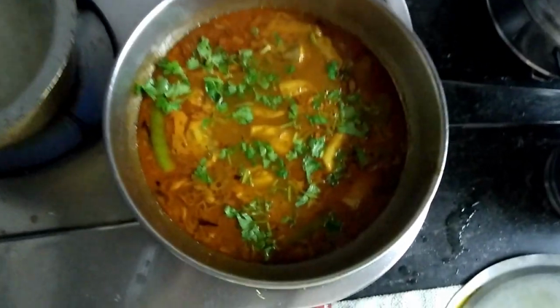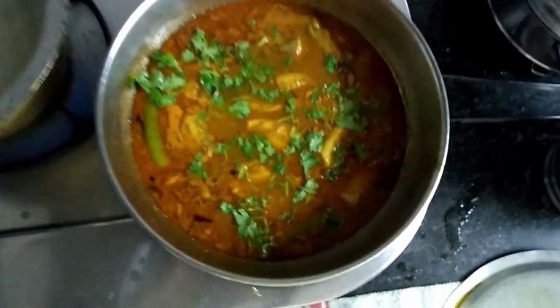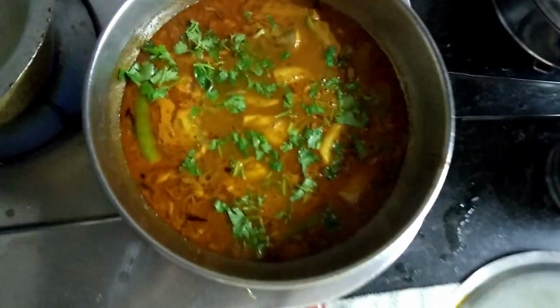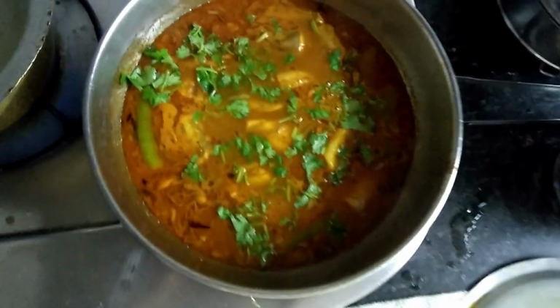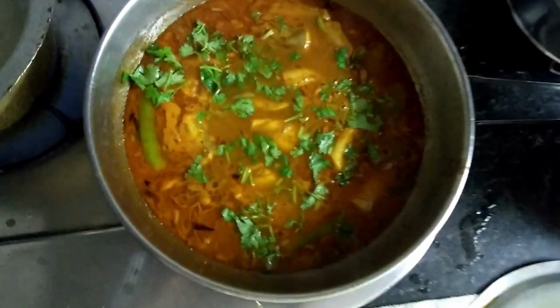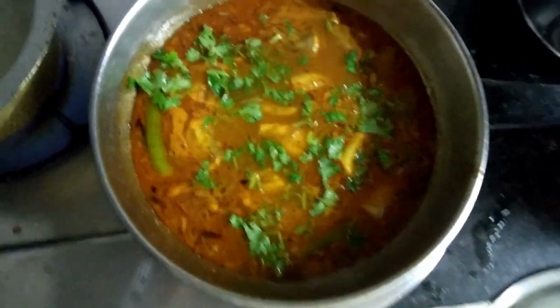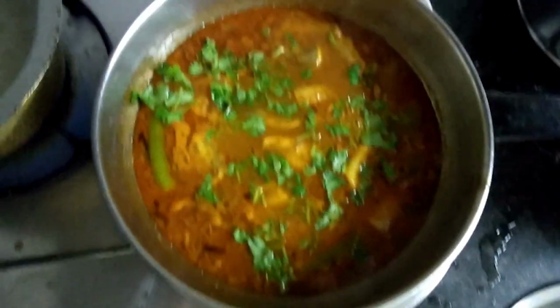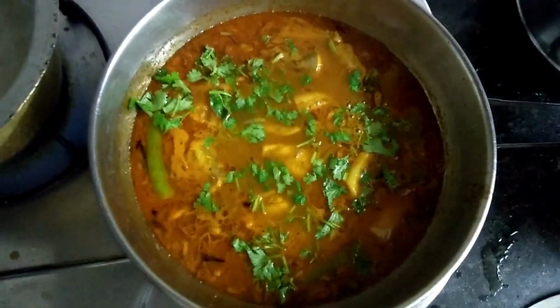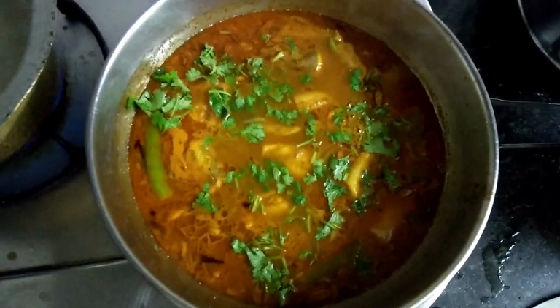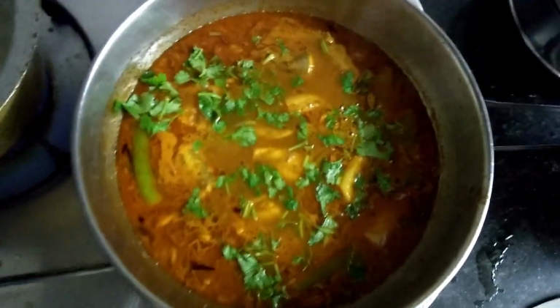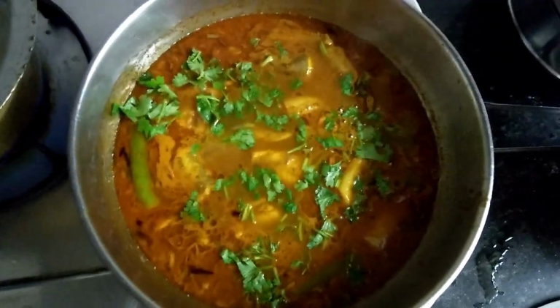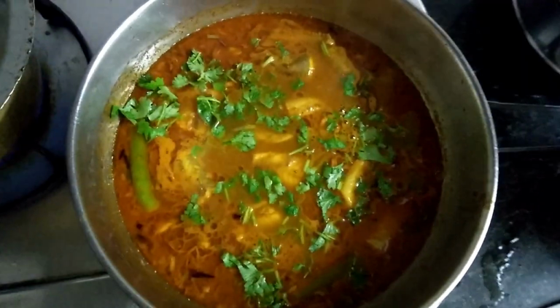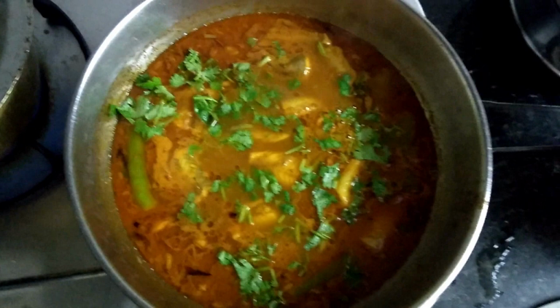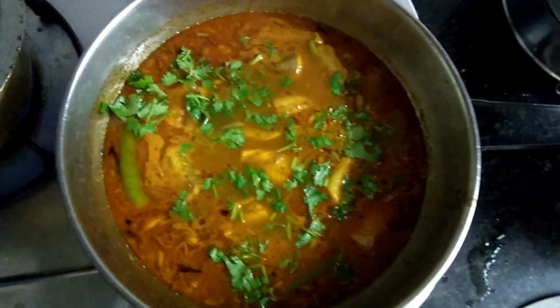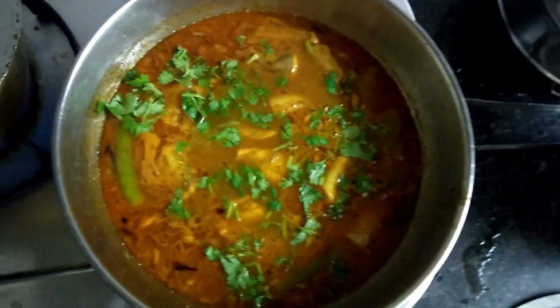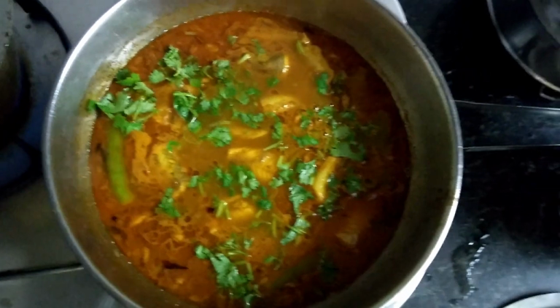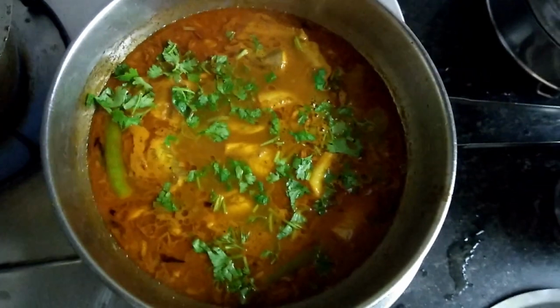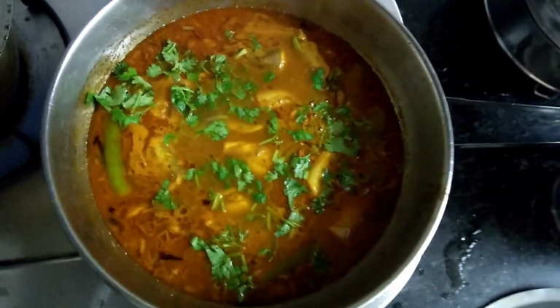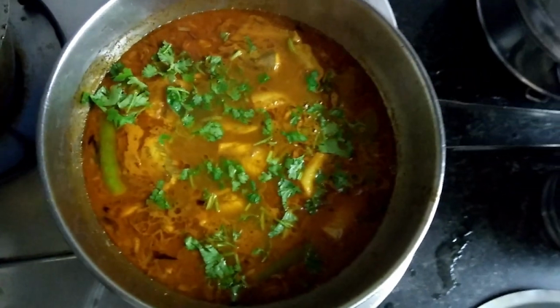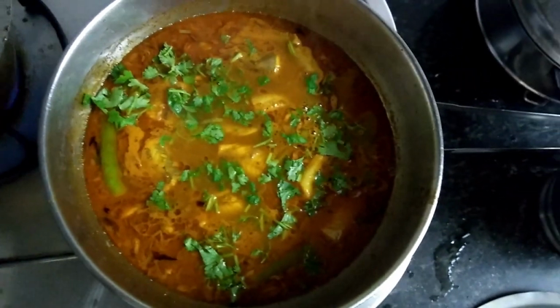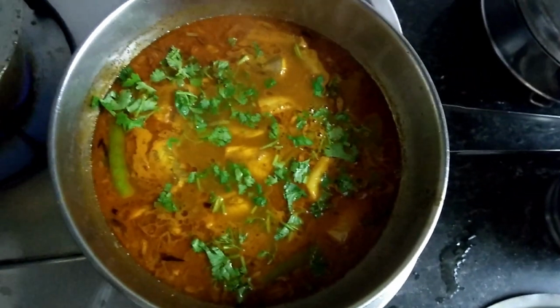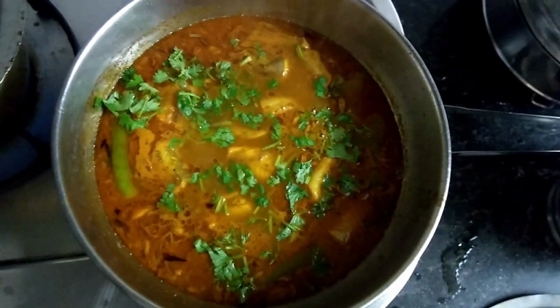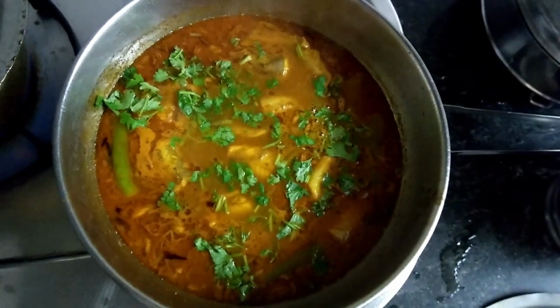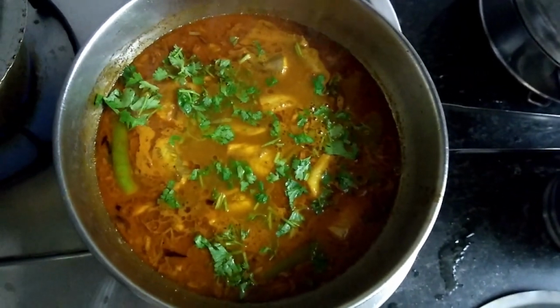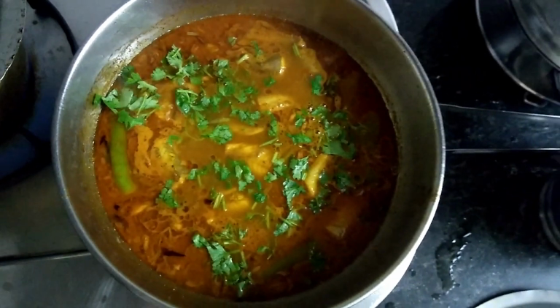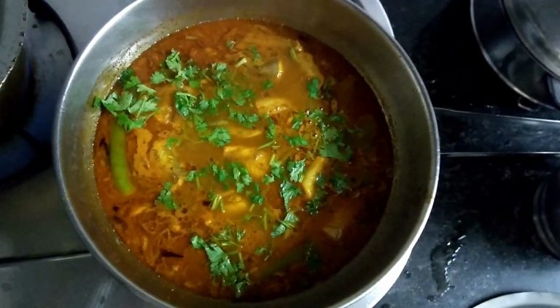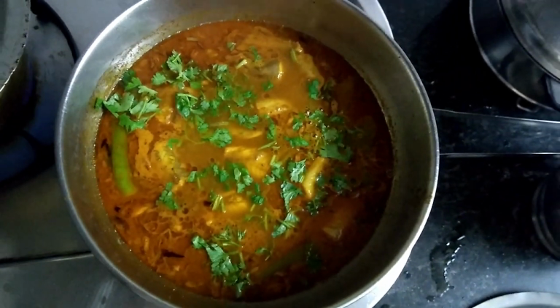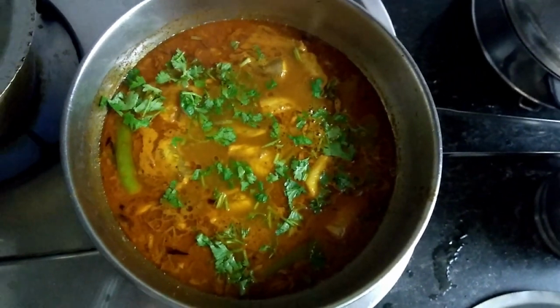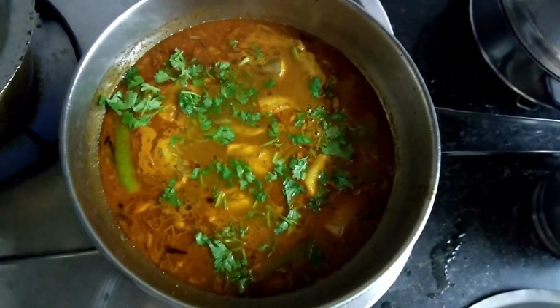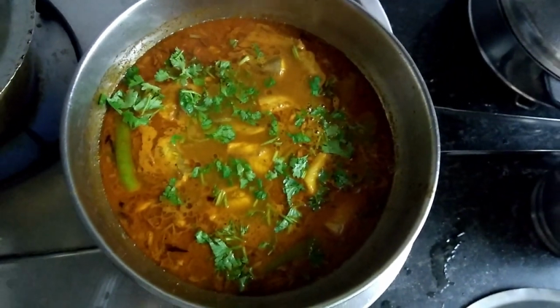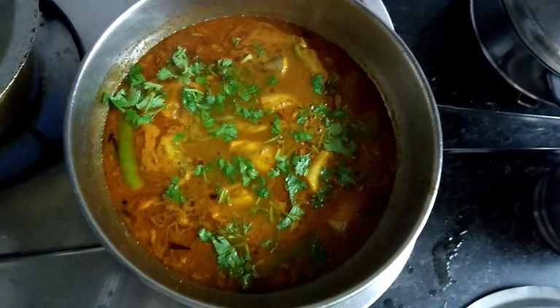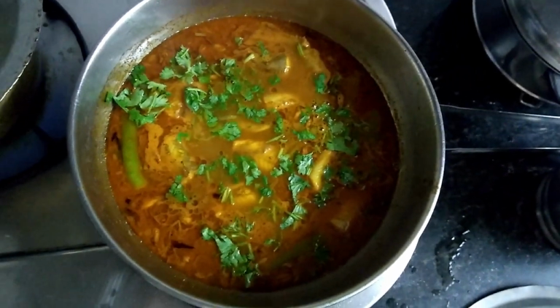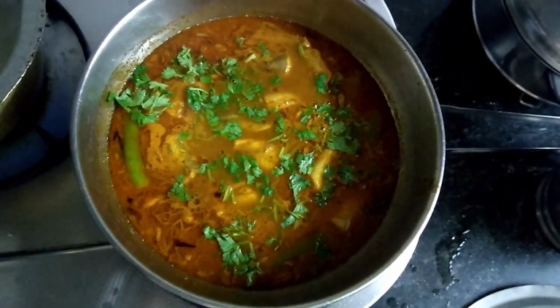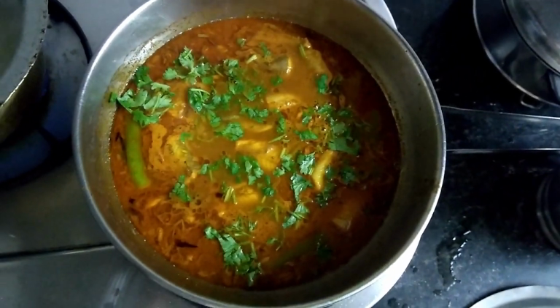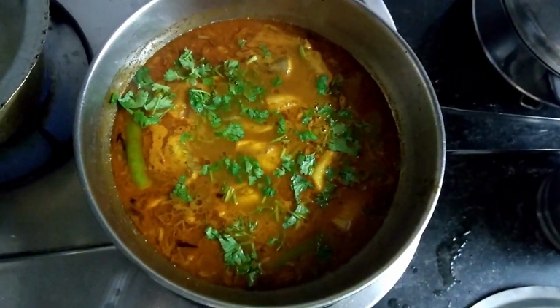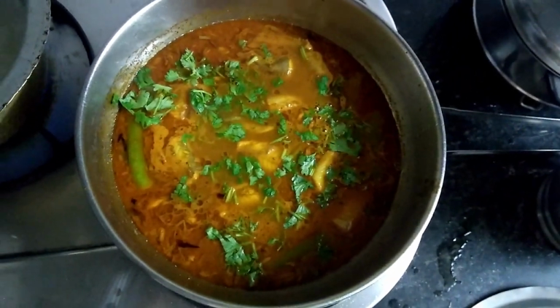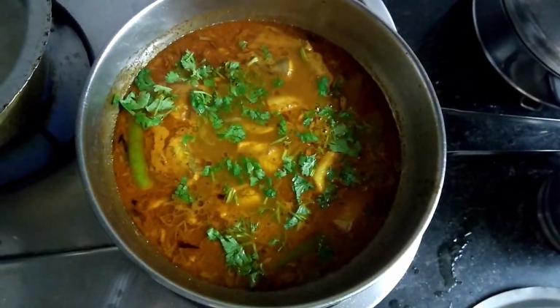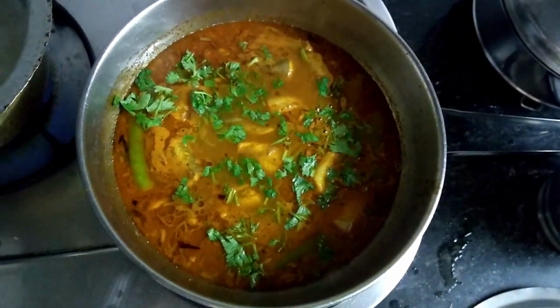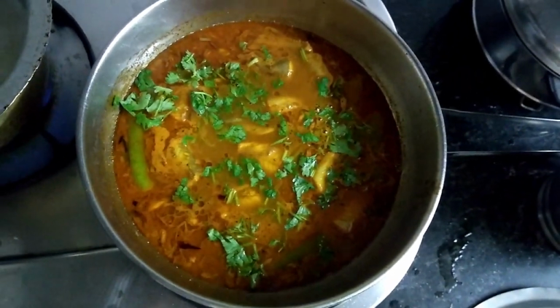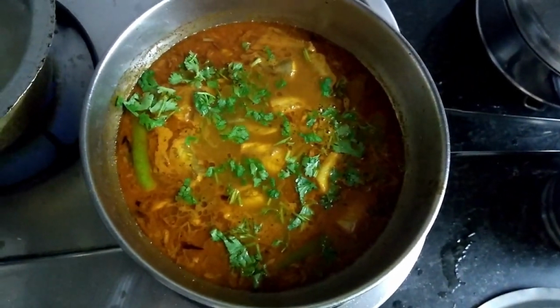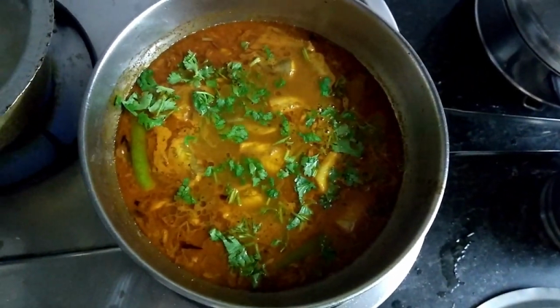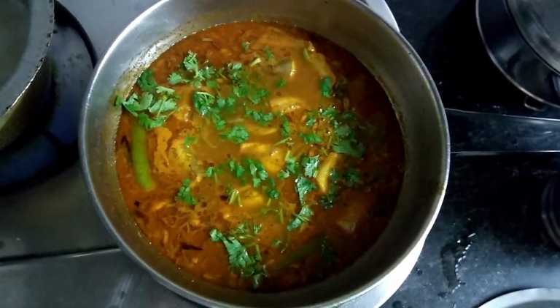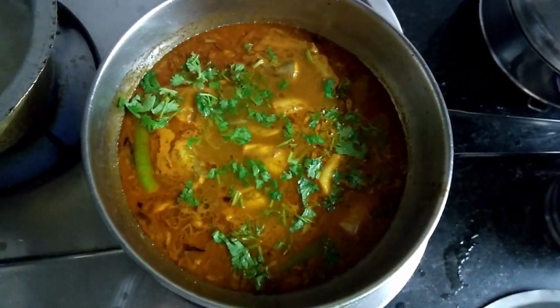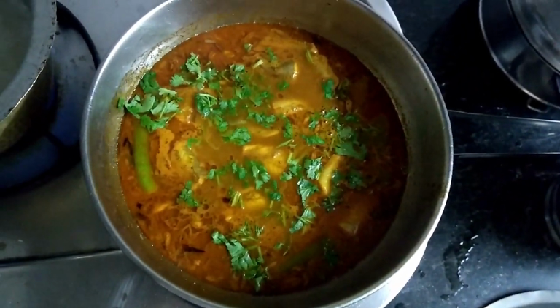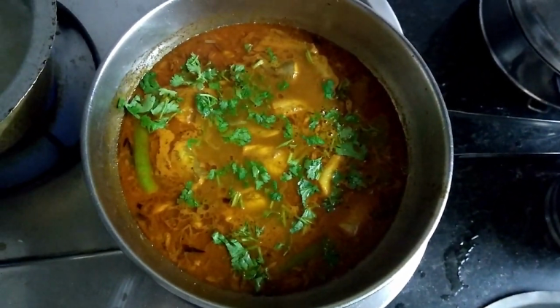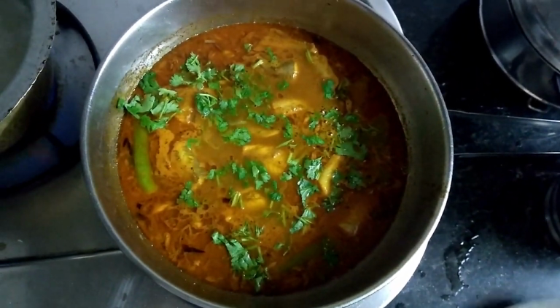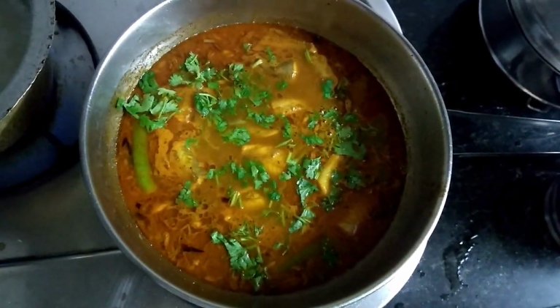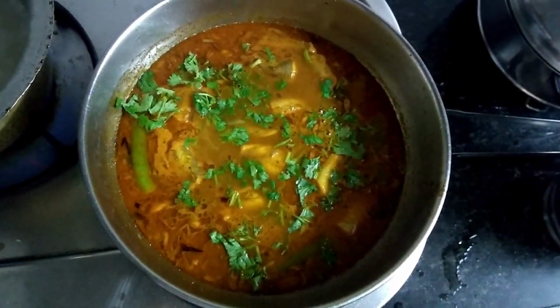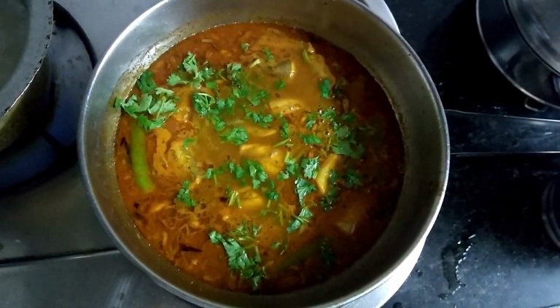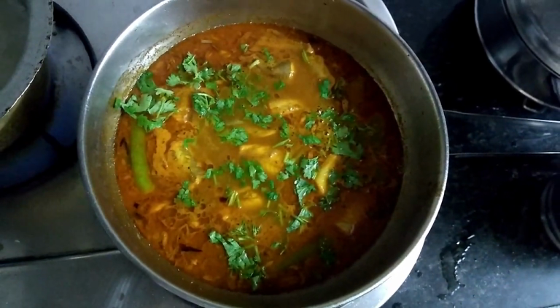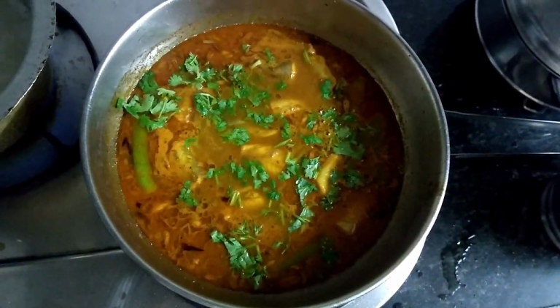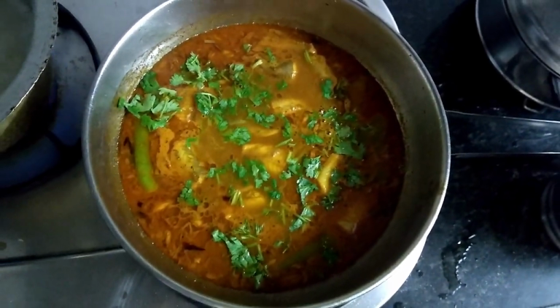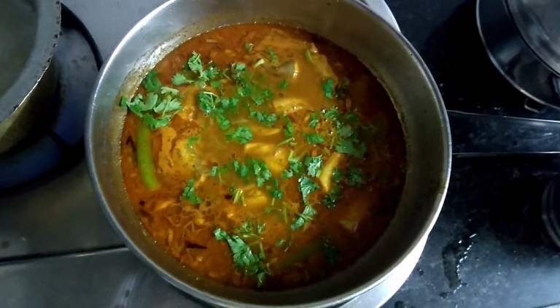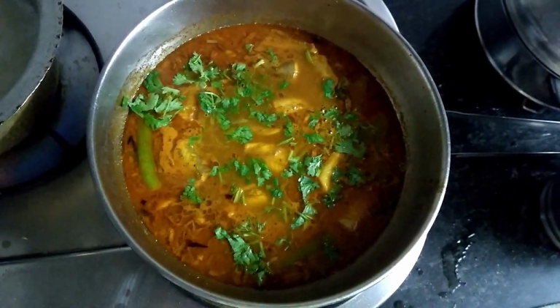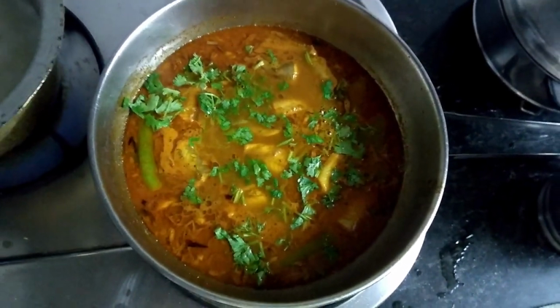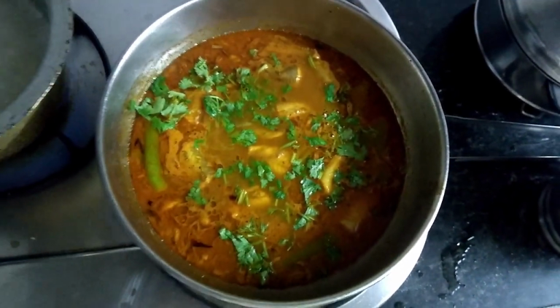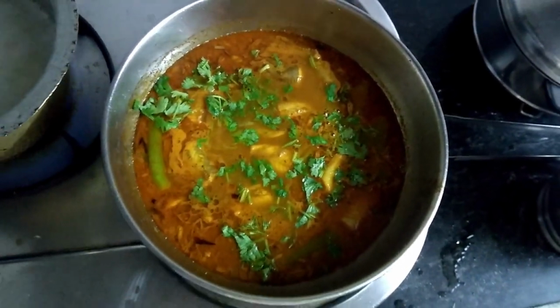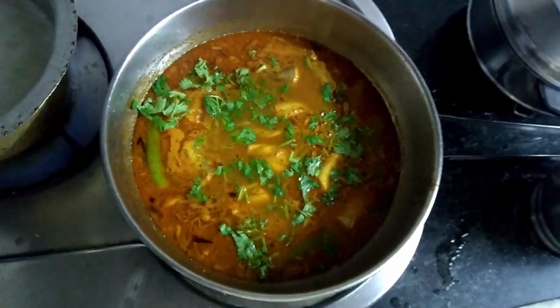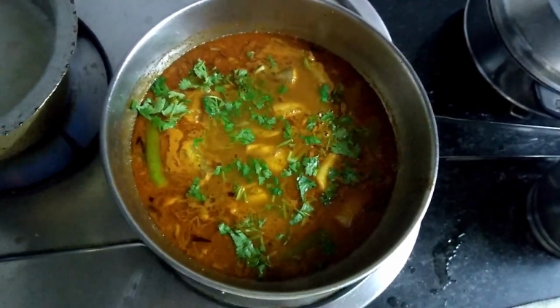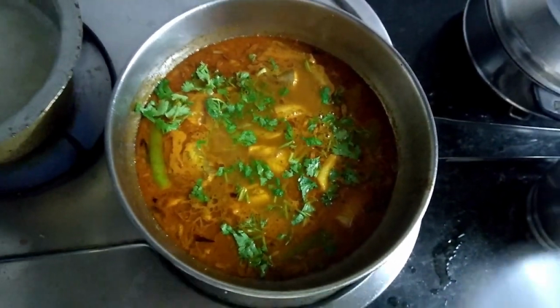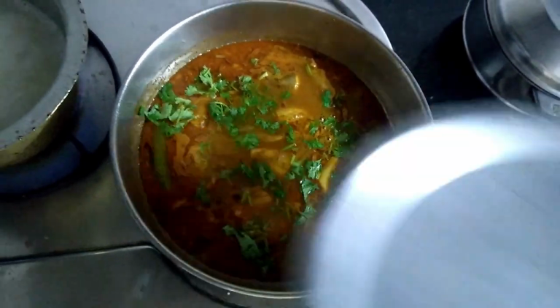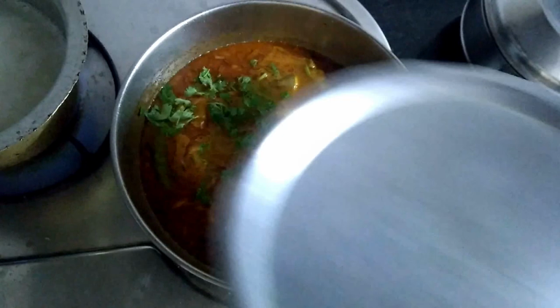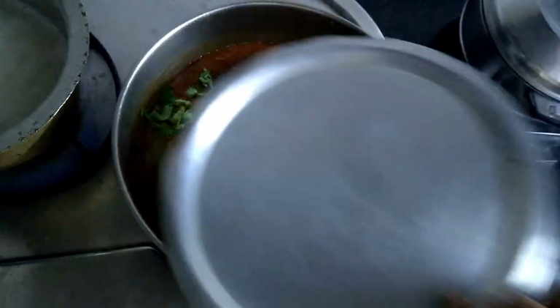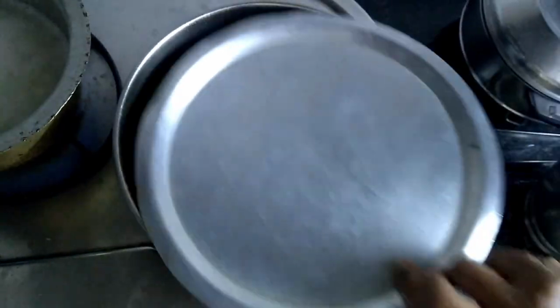After 8 to 10 minutes, the fish curry is ready to serve. It will go very well with either roti or rice. Garnish it with some coriander.